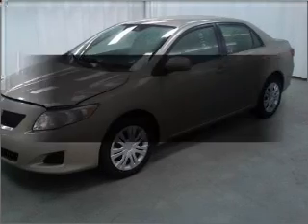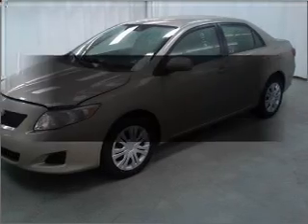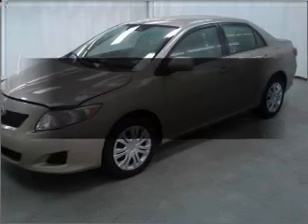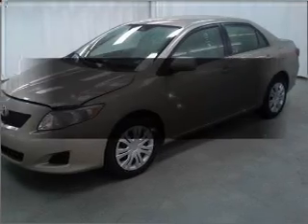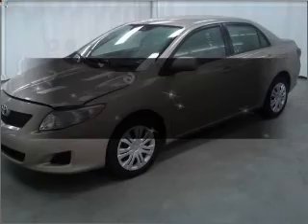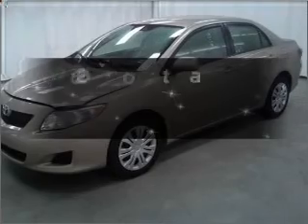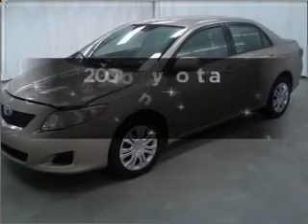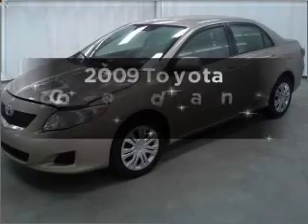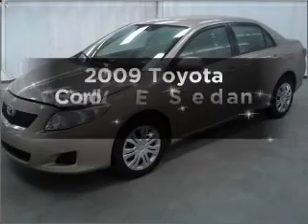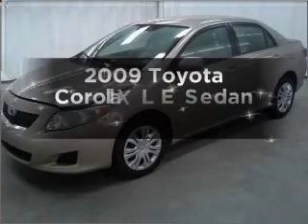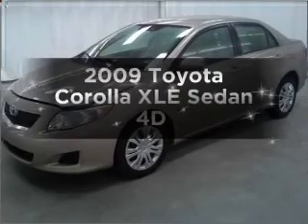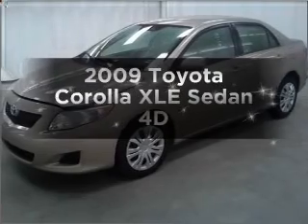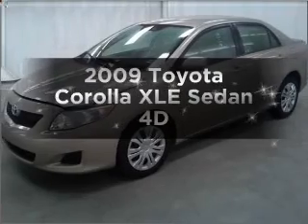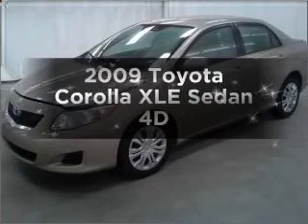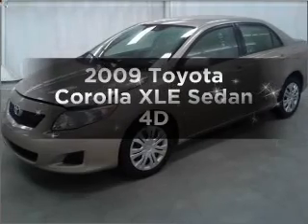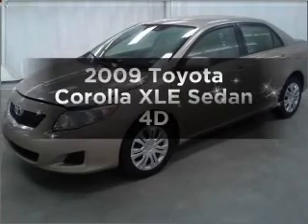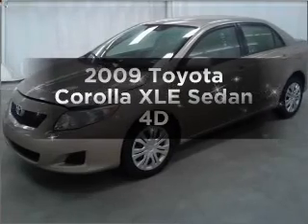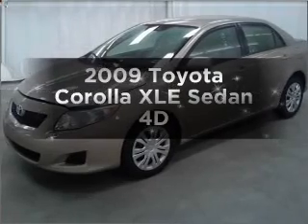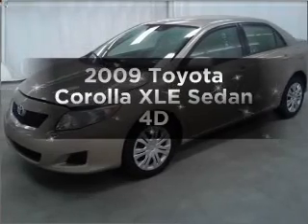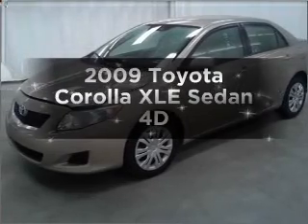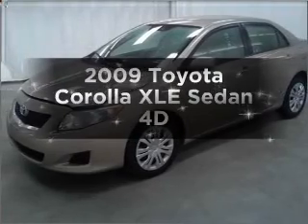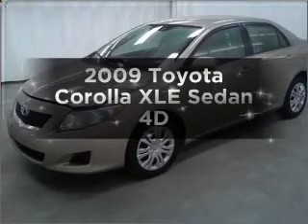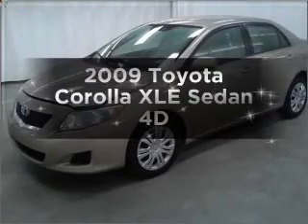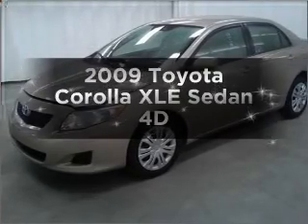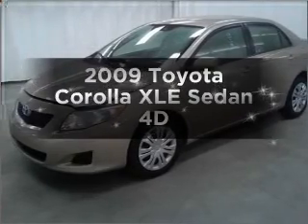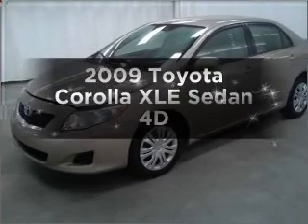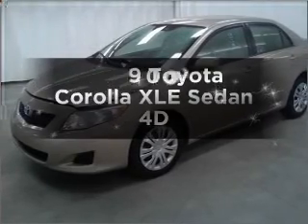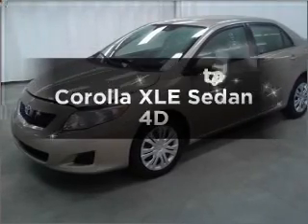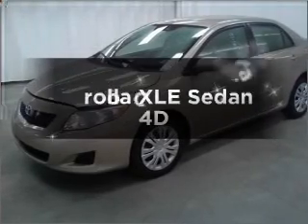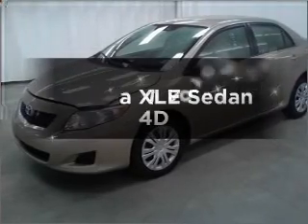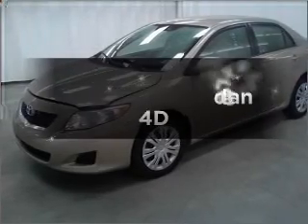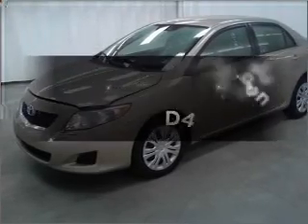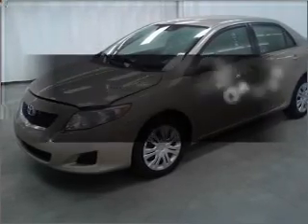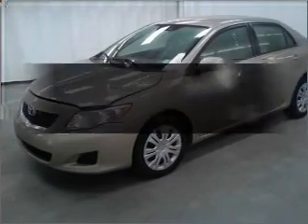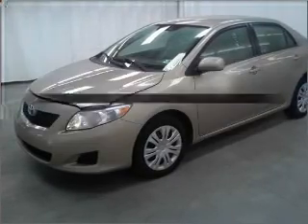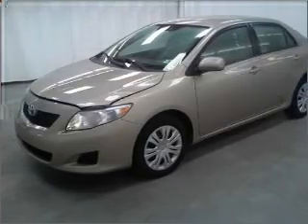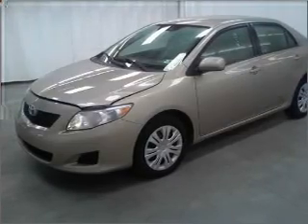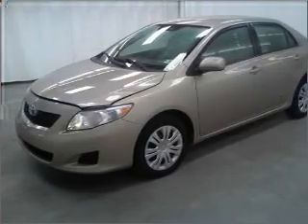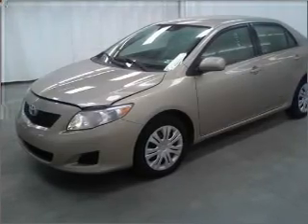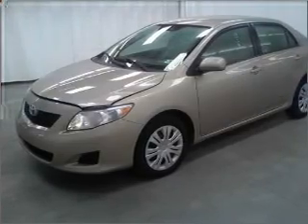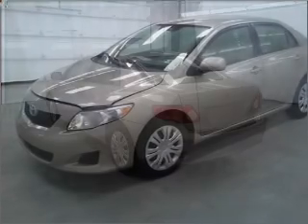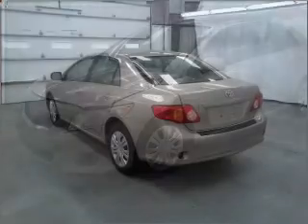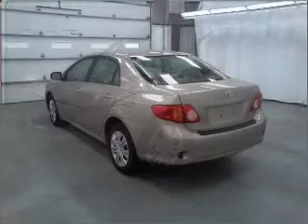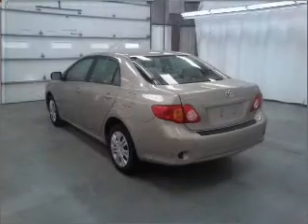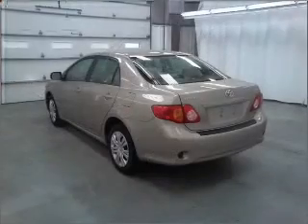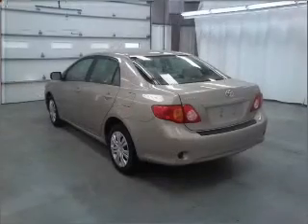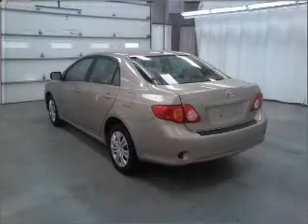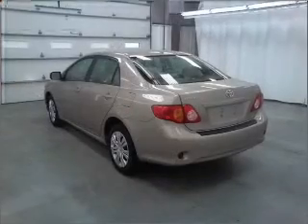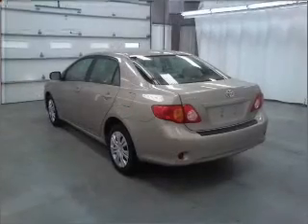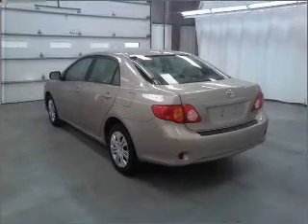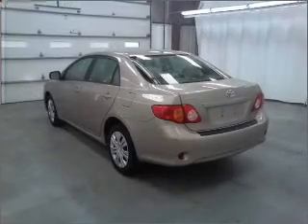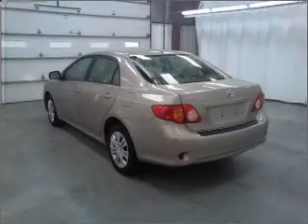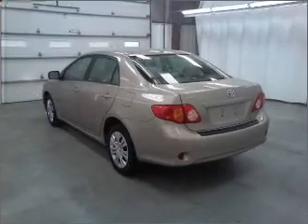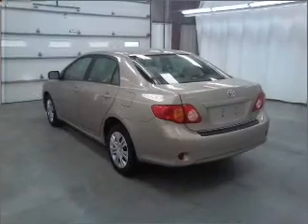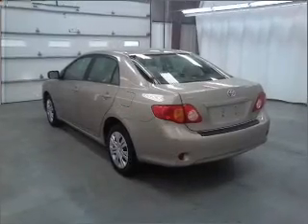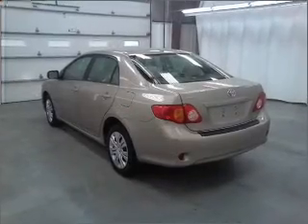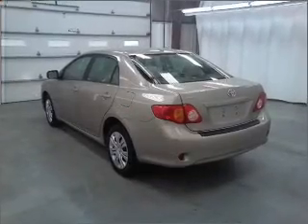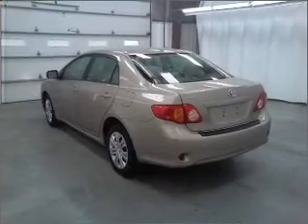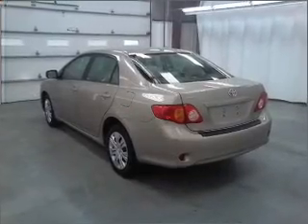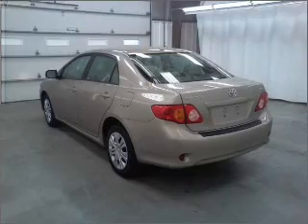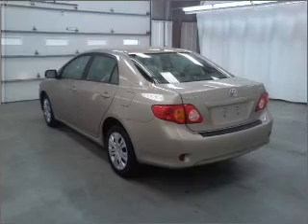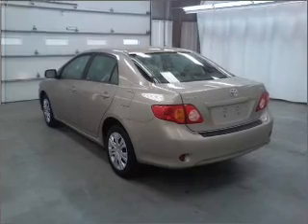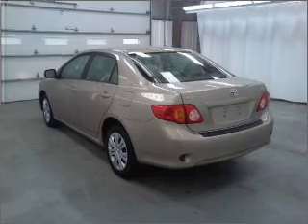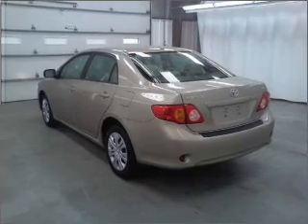Get noticed in this 2009 Toyota Corolla. If you're looking for a first-rate auto, this one could be yours today.